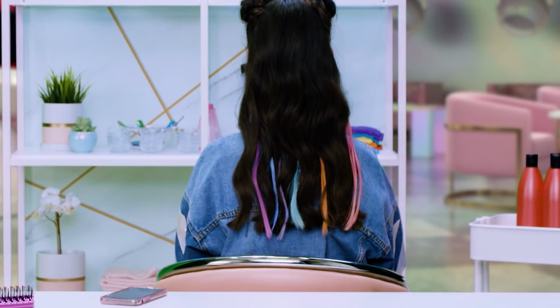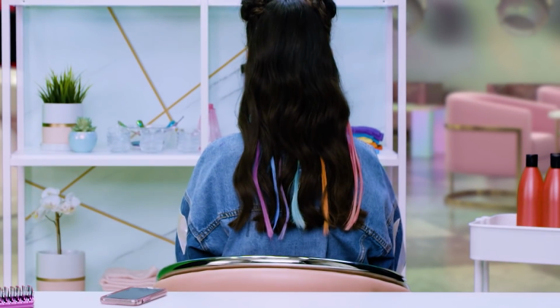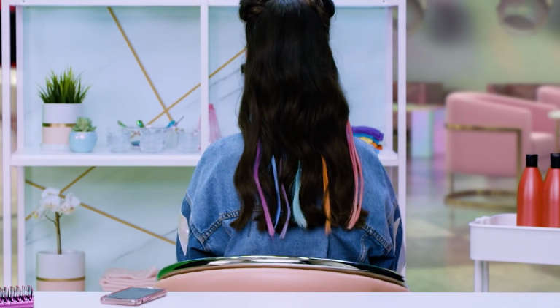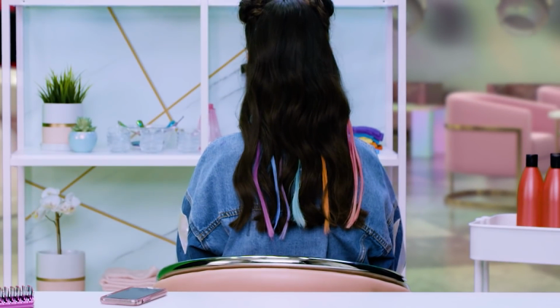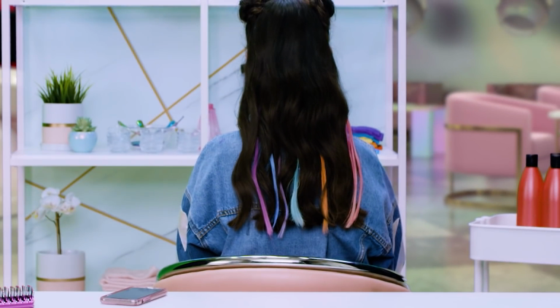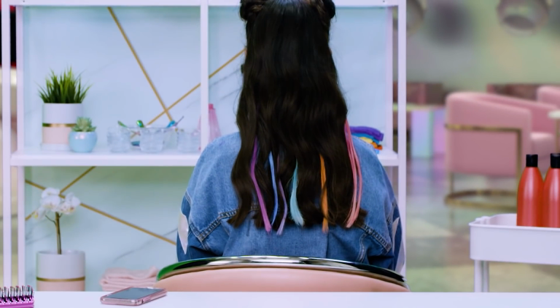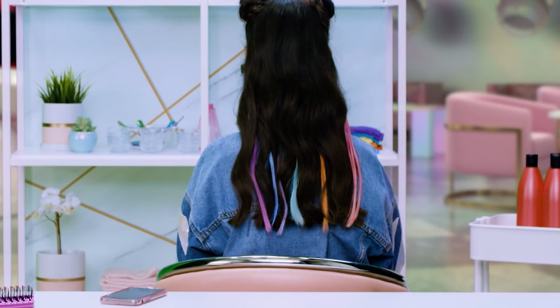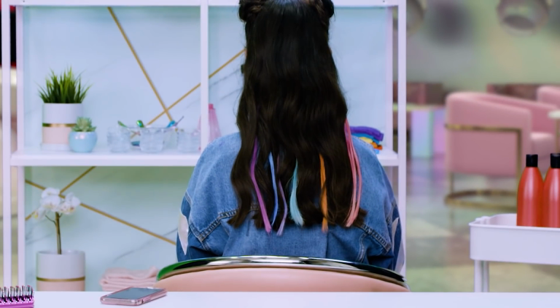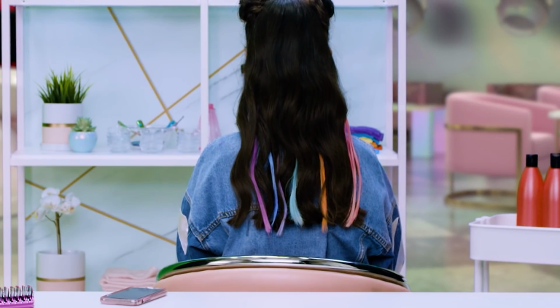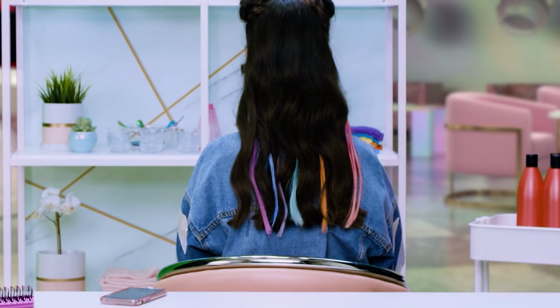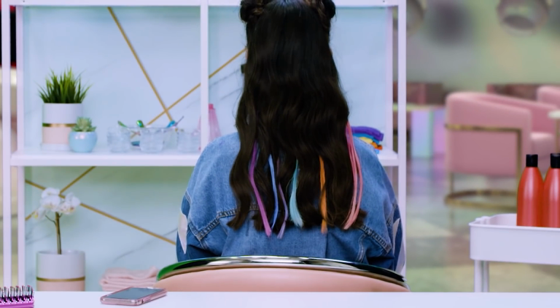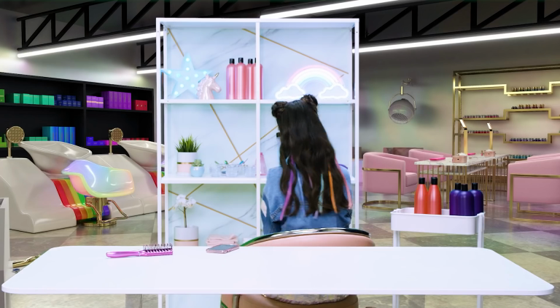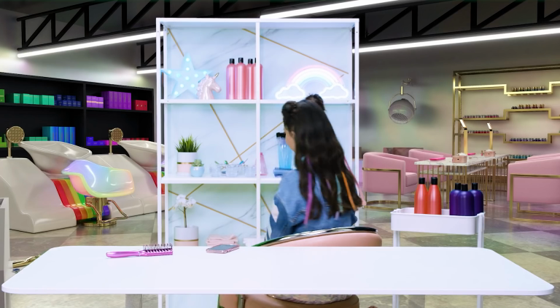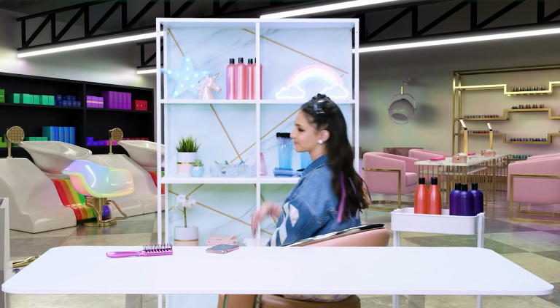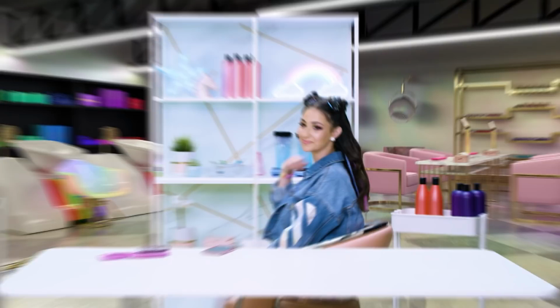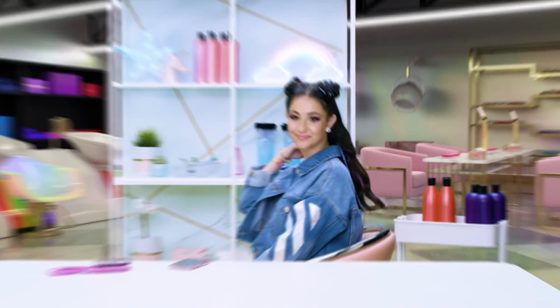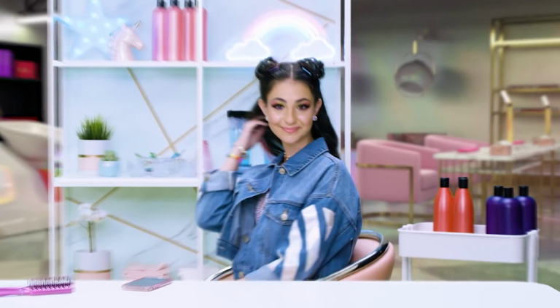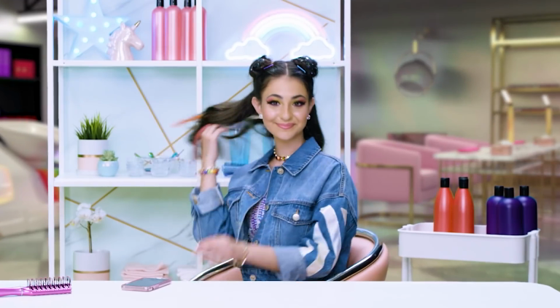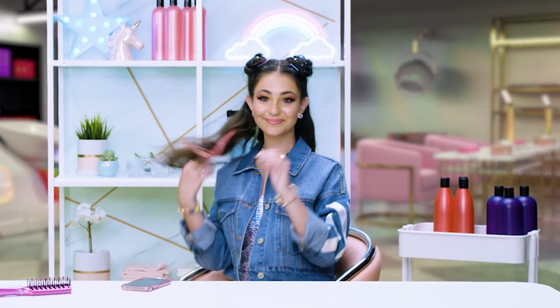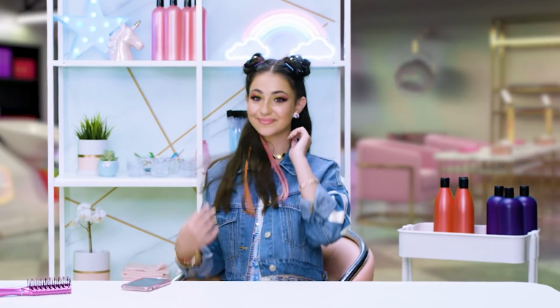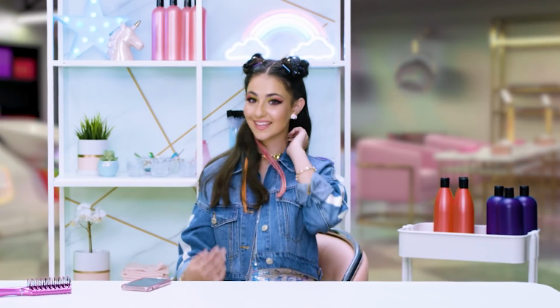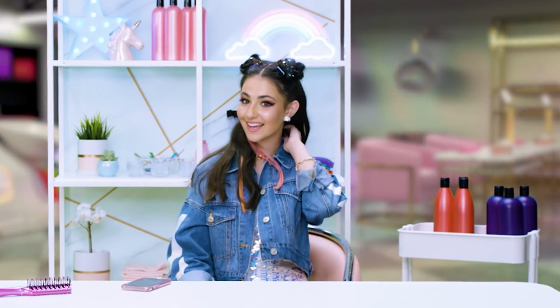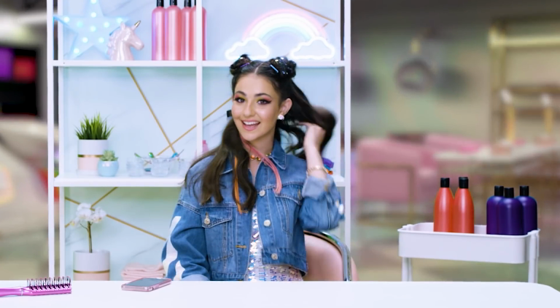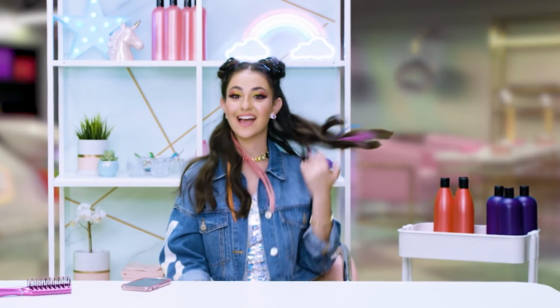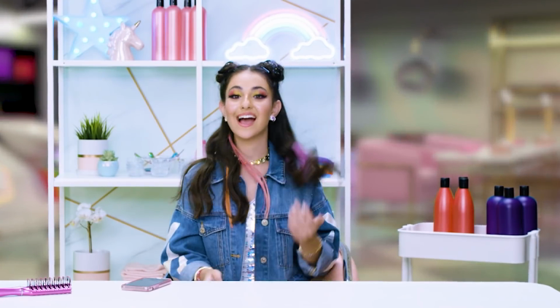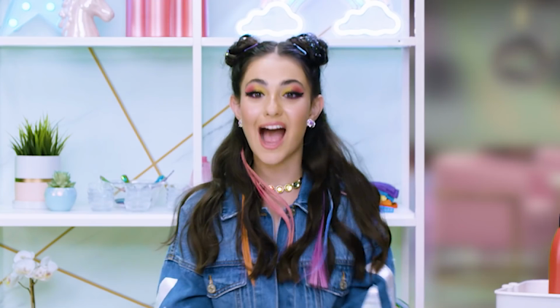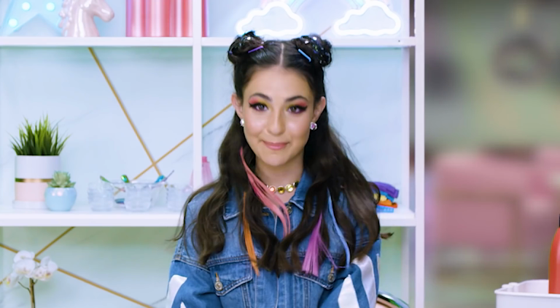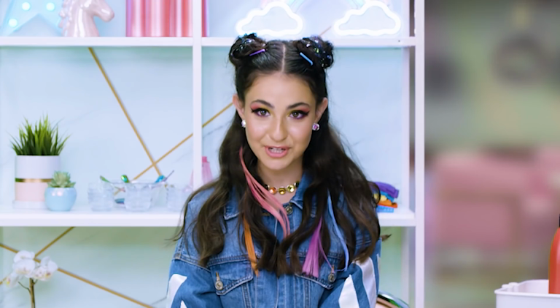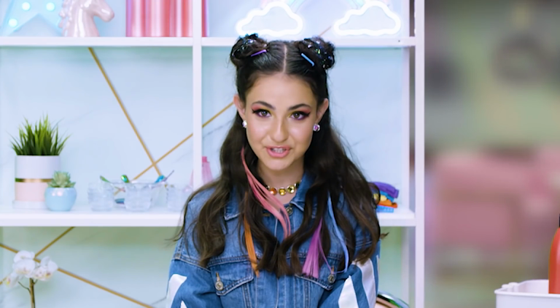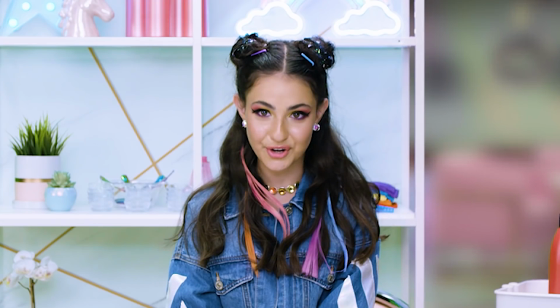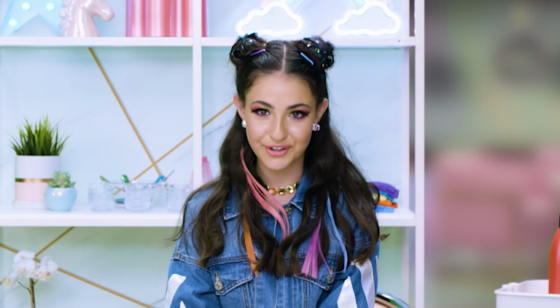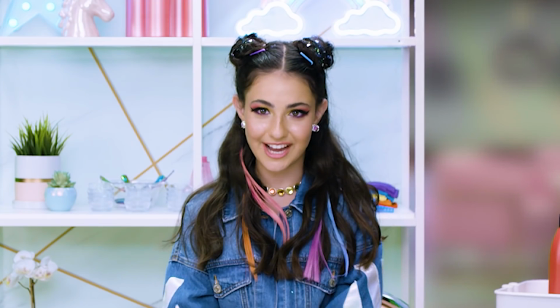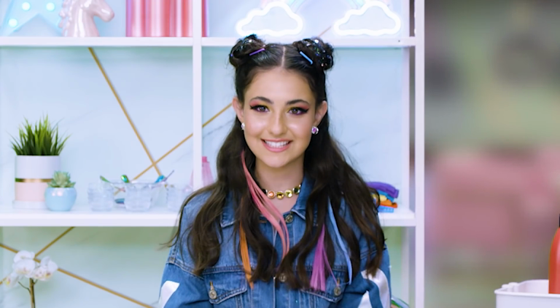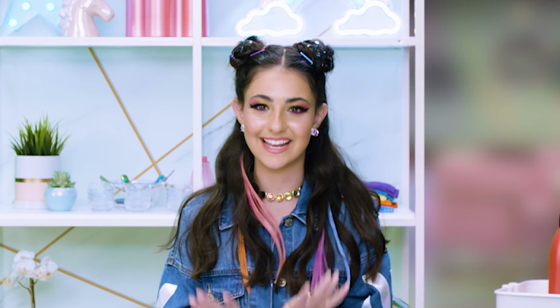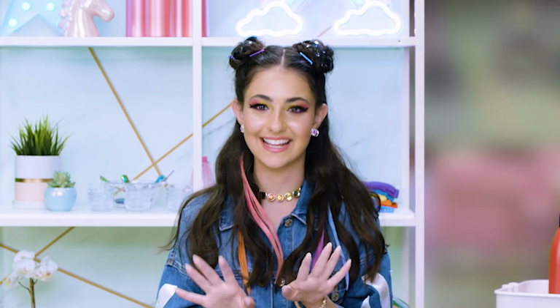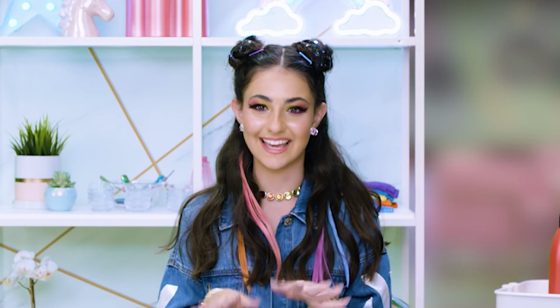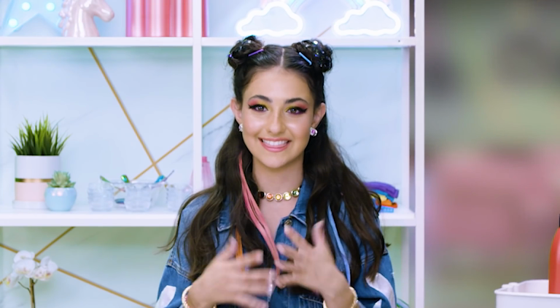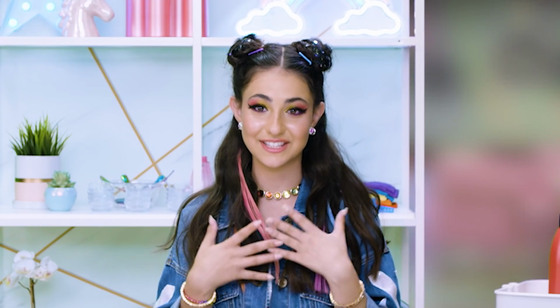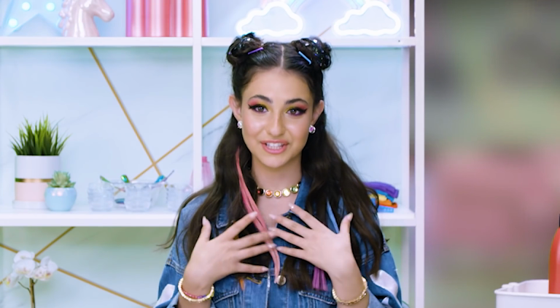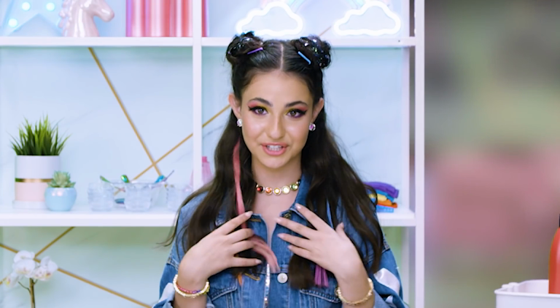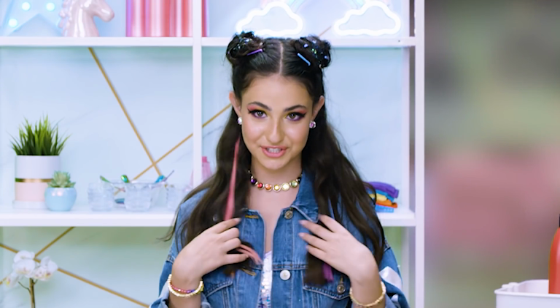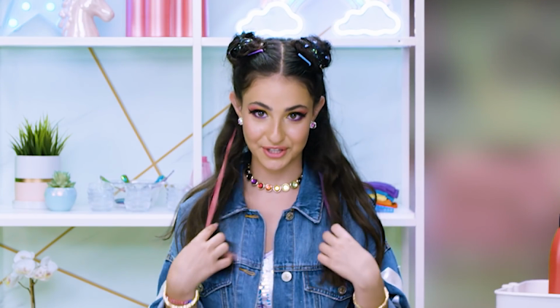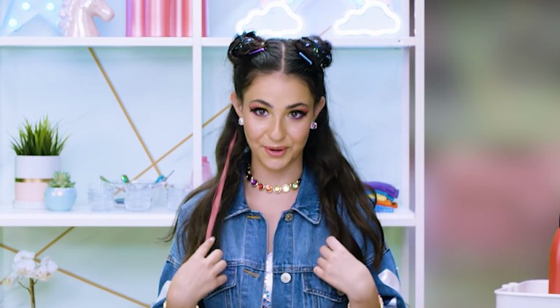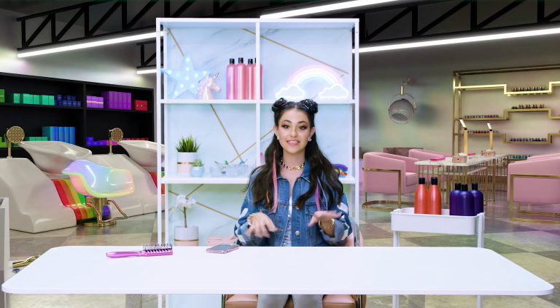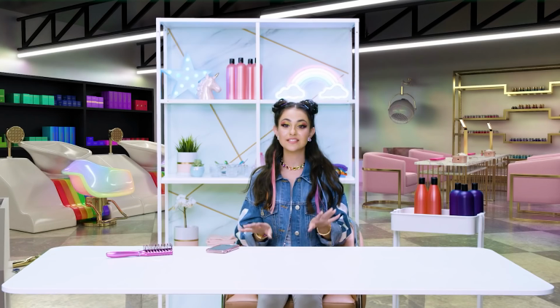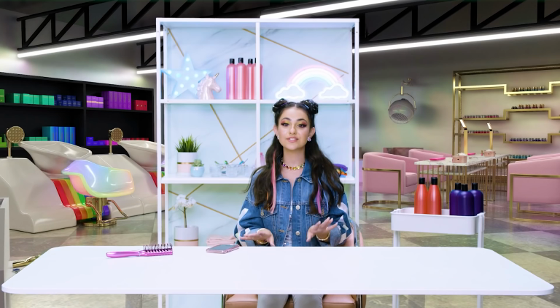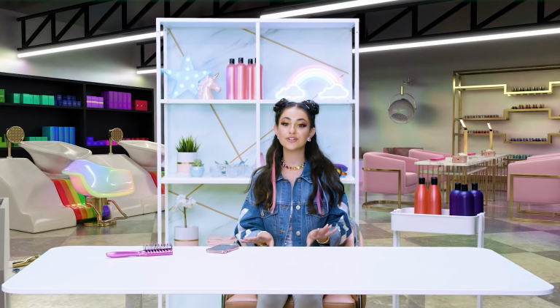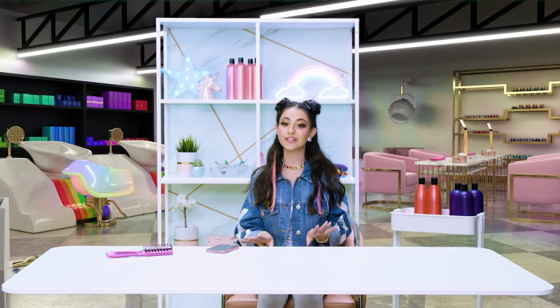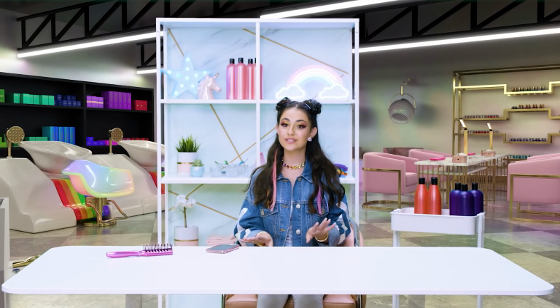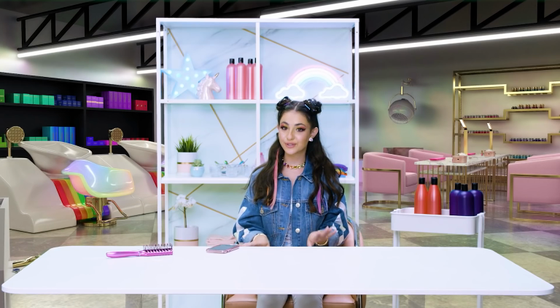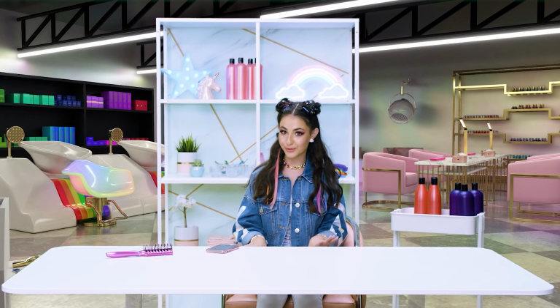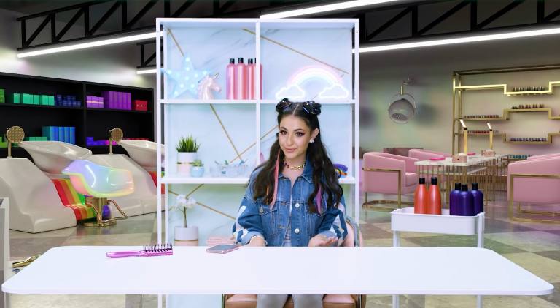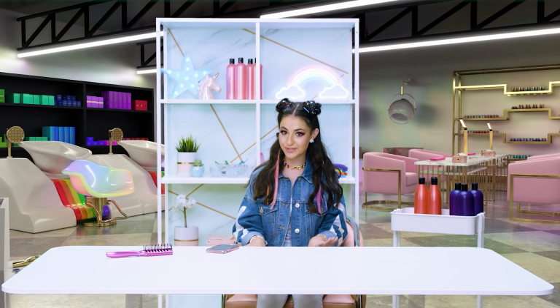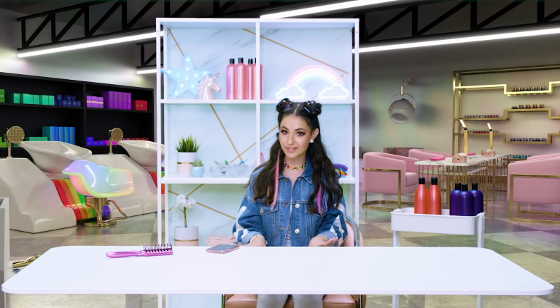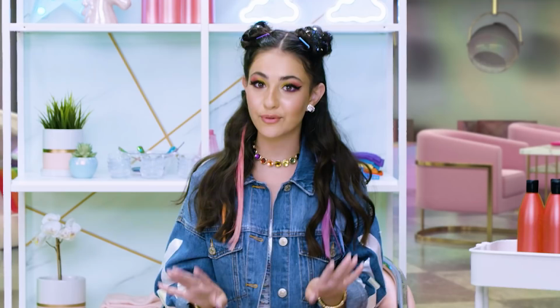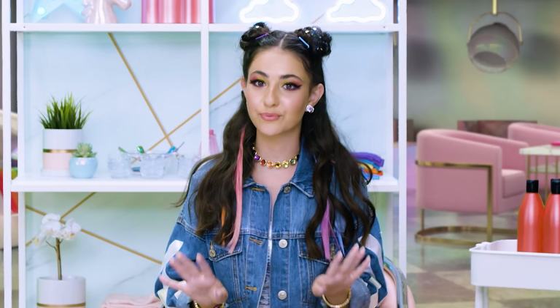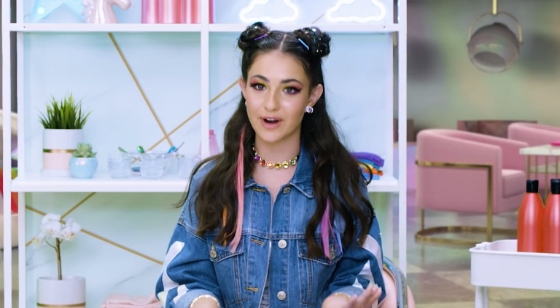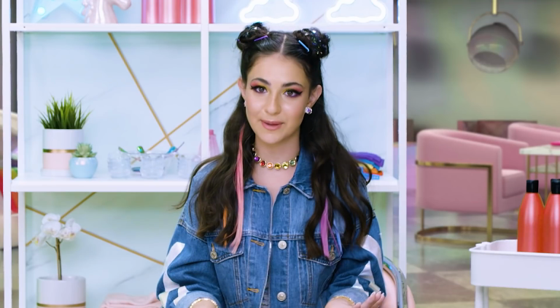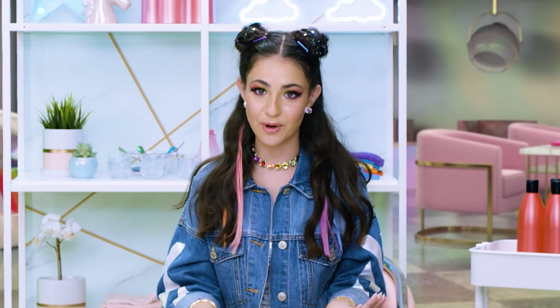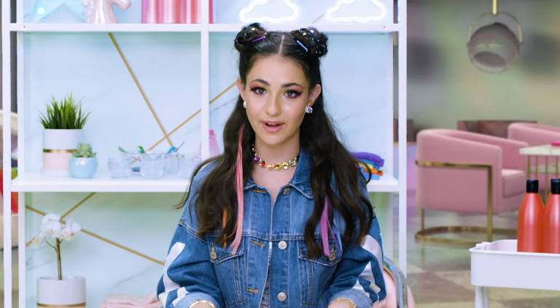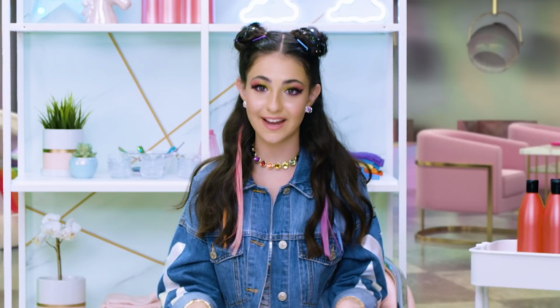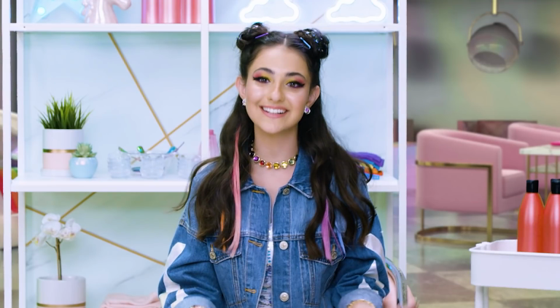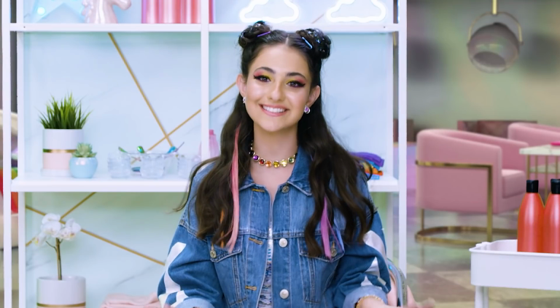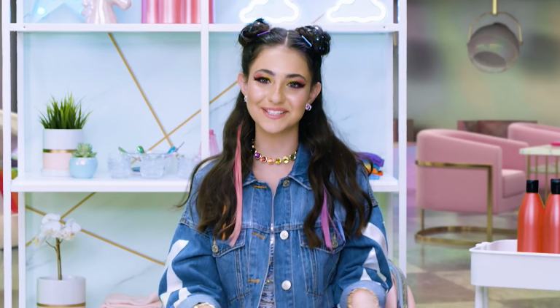Rainbow hair check! I'm going to show you guys how to get this look, too. This is your exclusive rainbow hair tutorial.